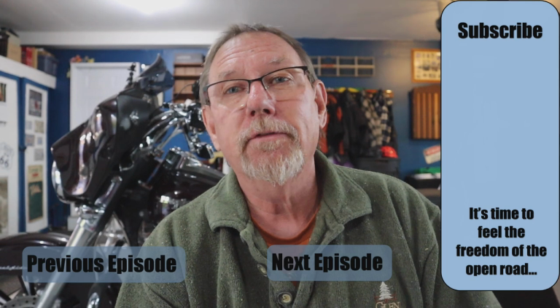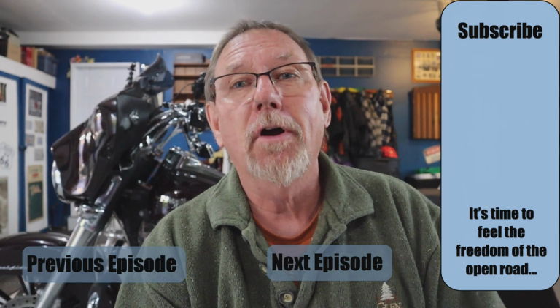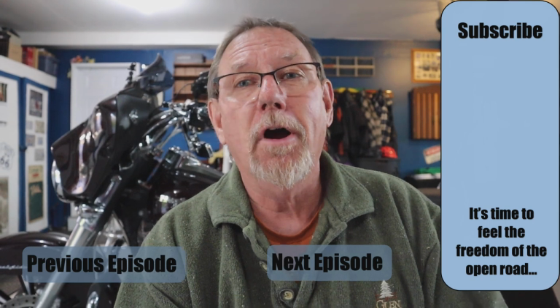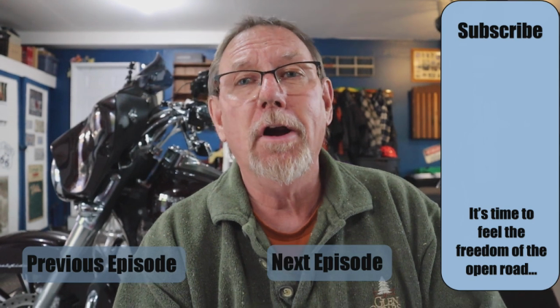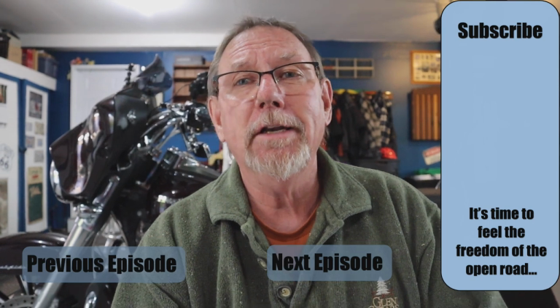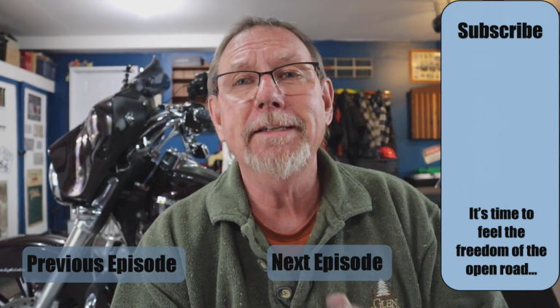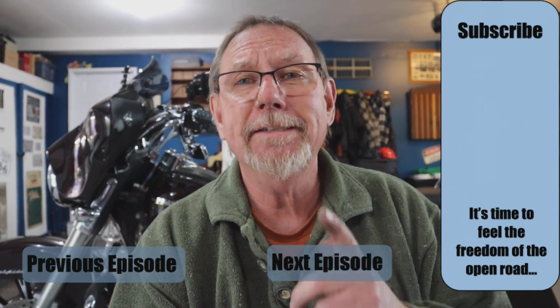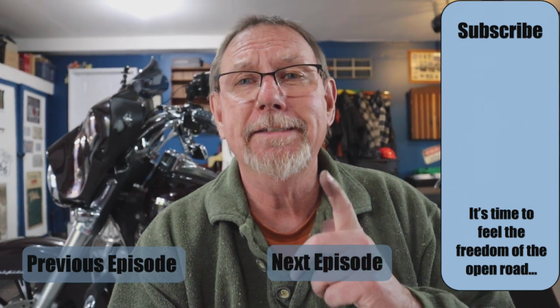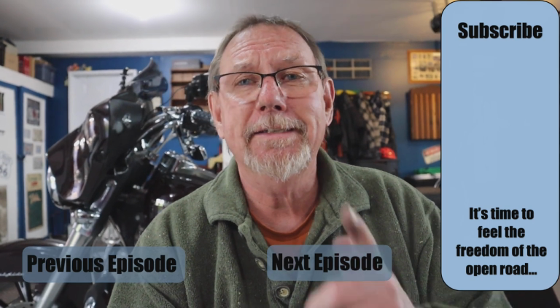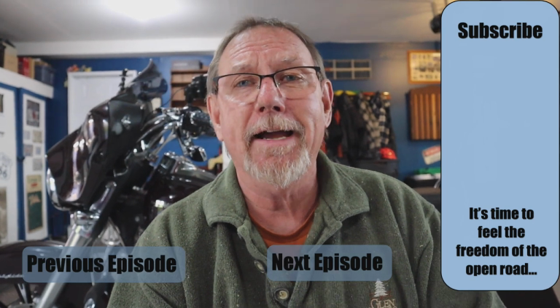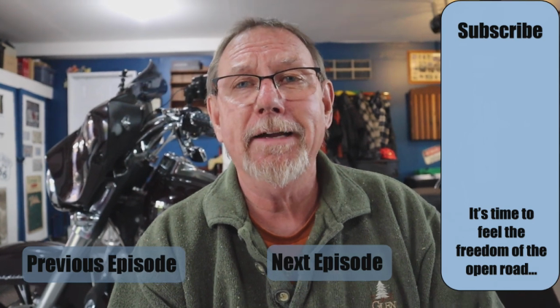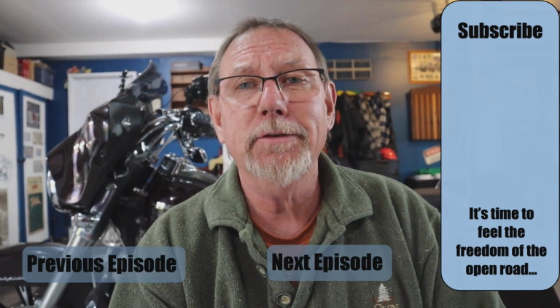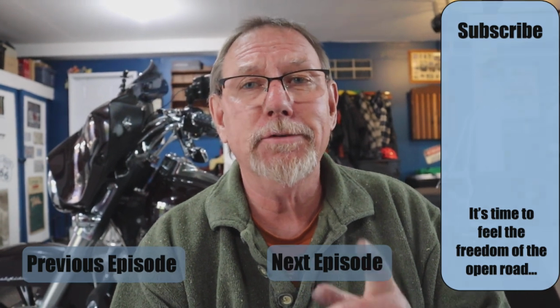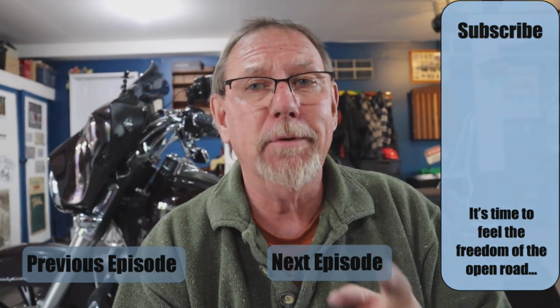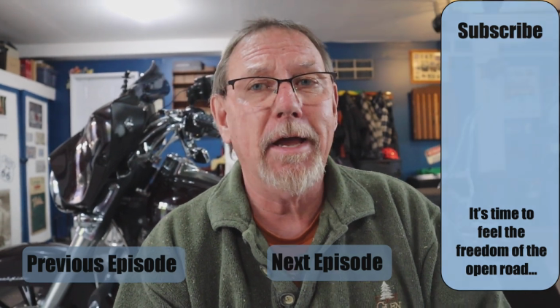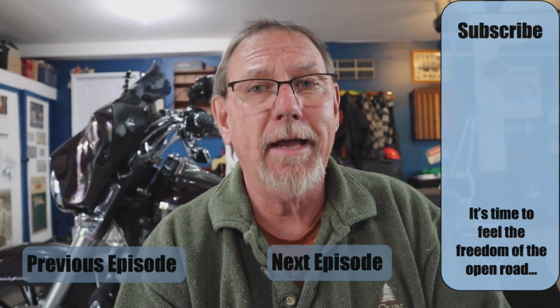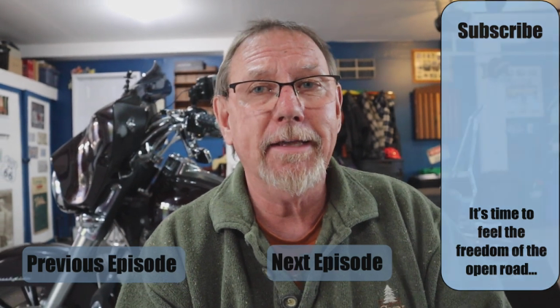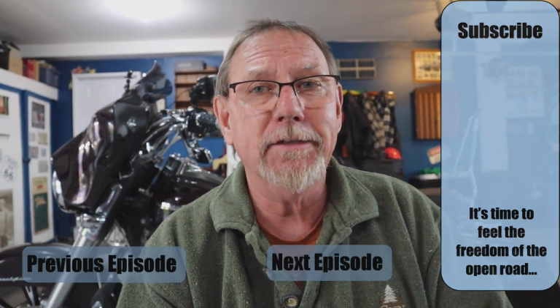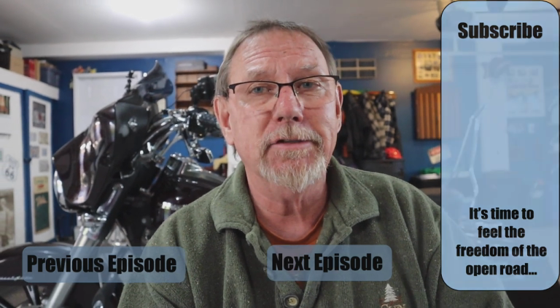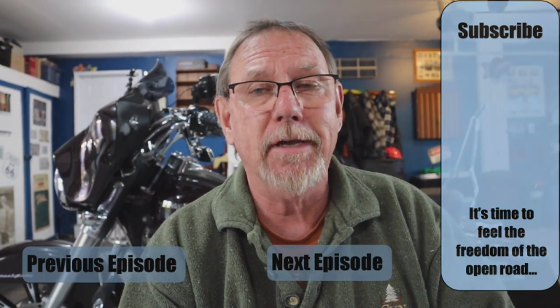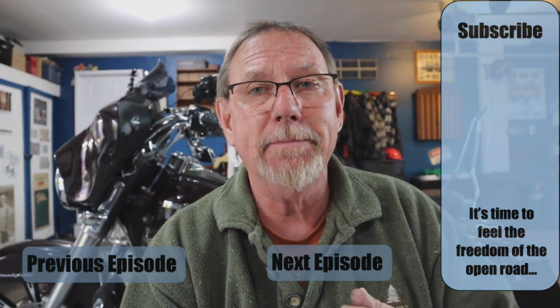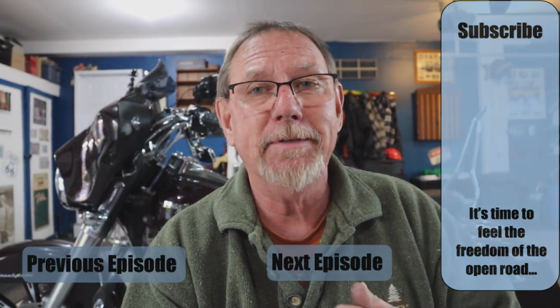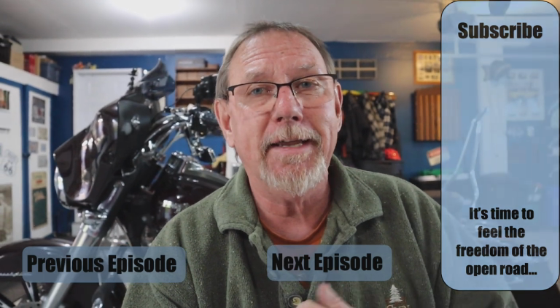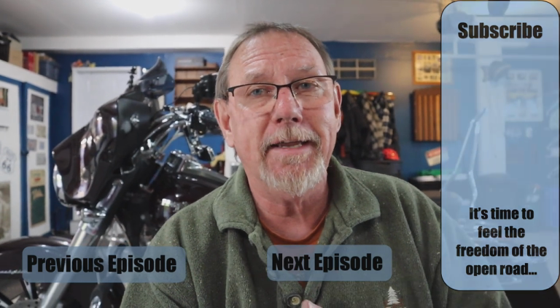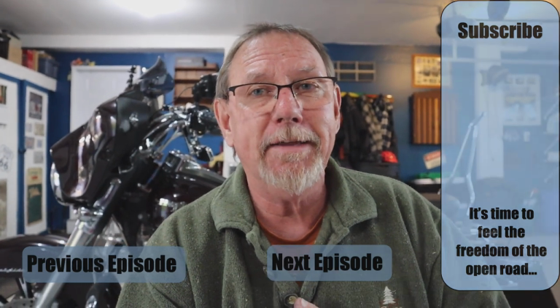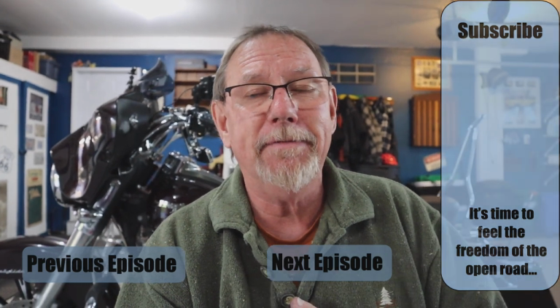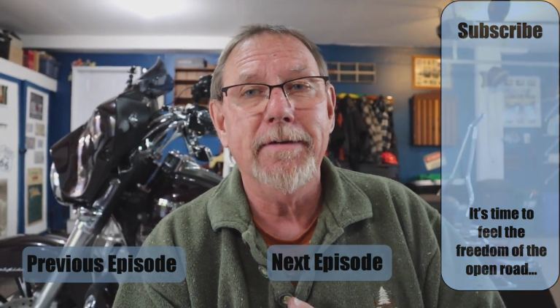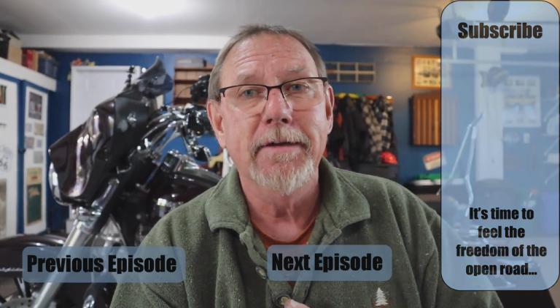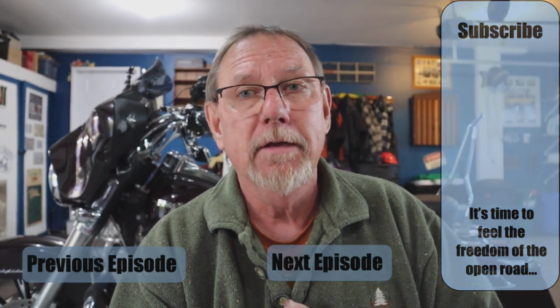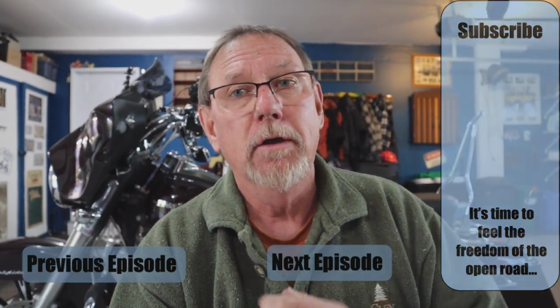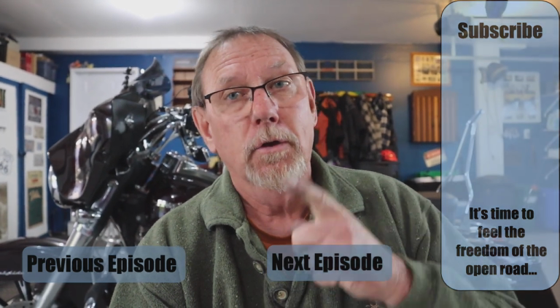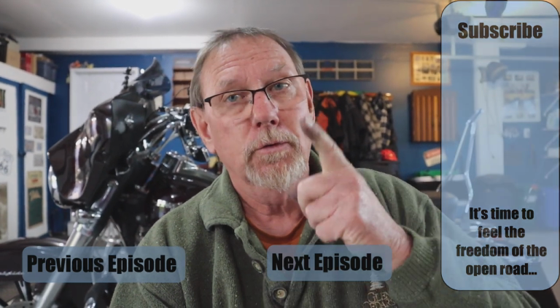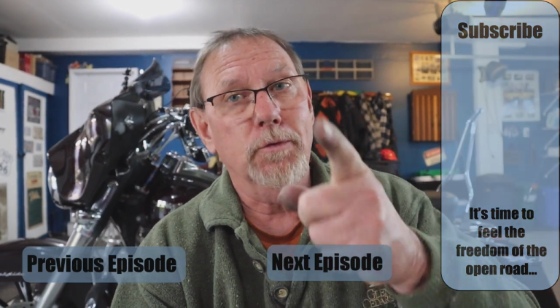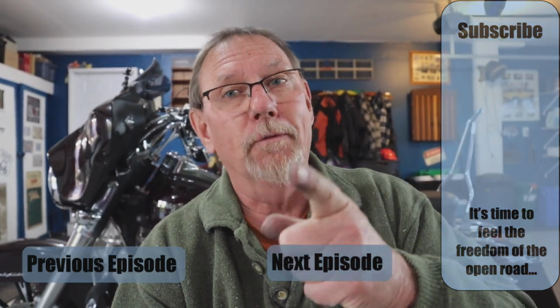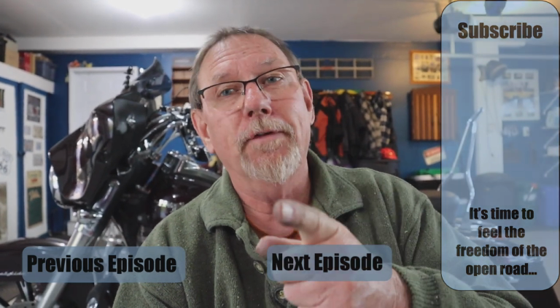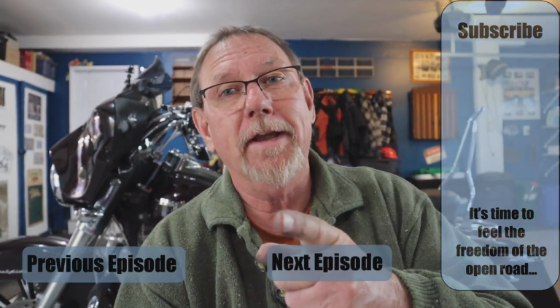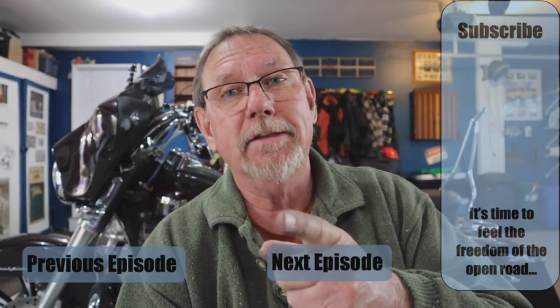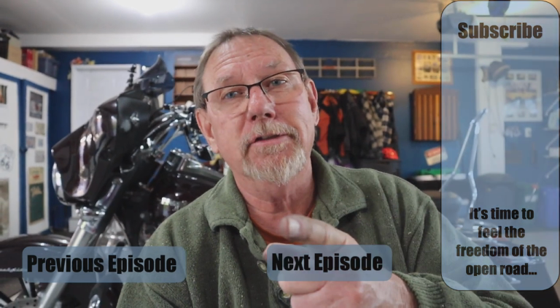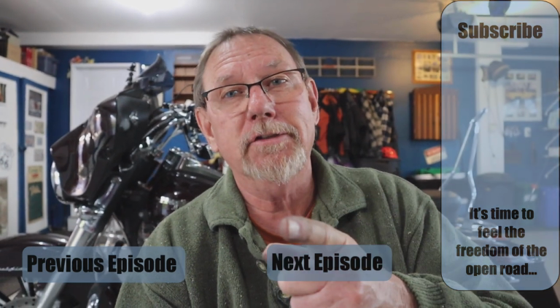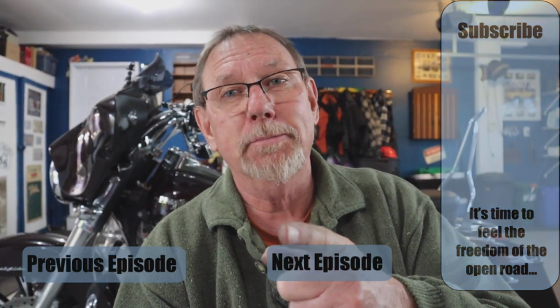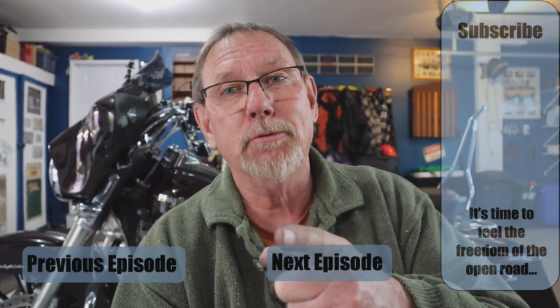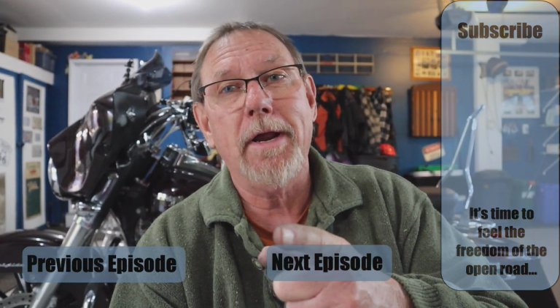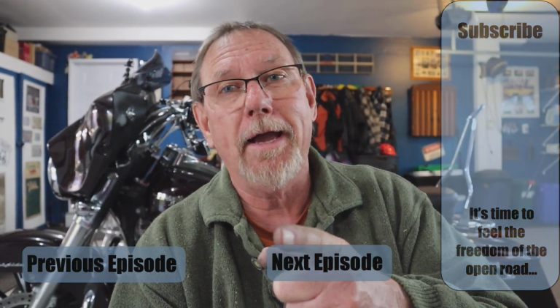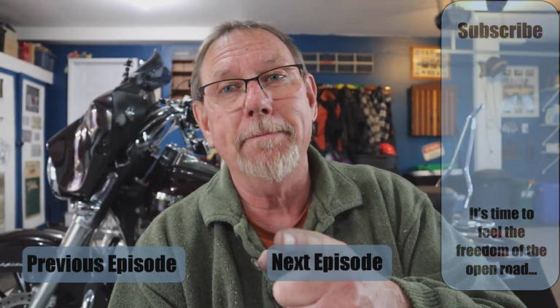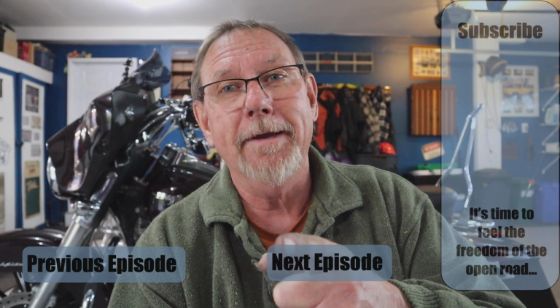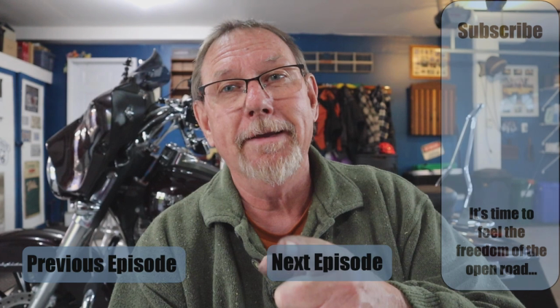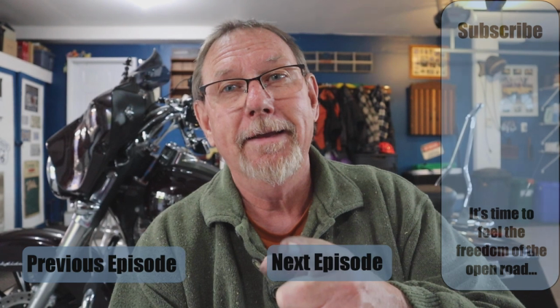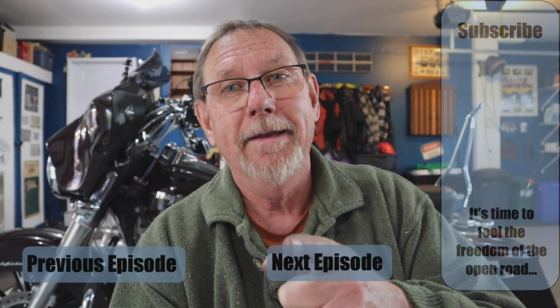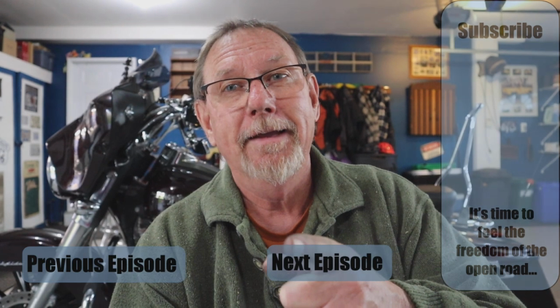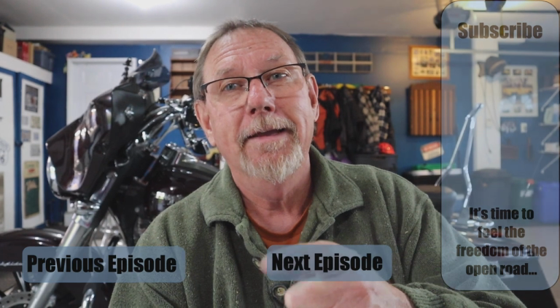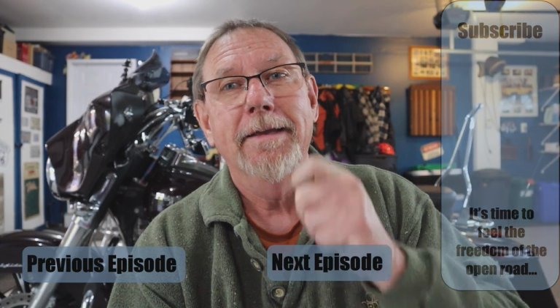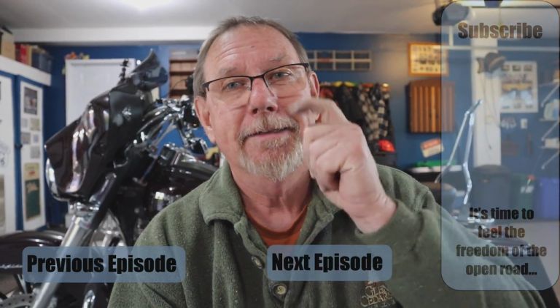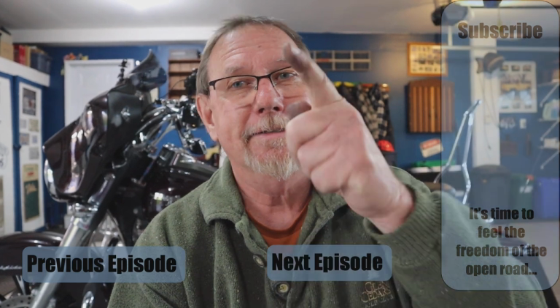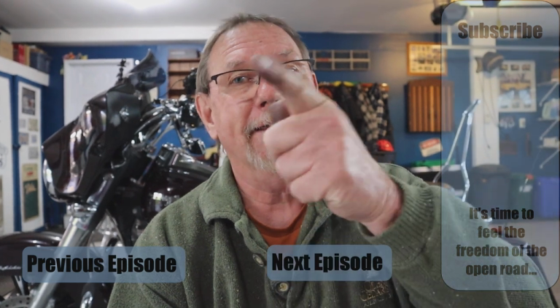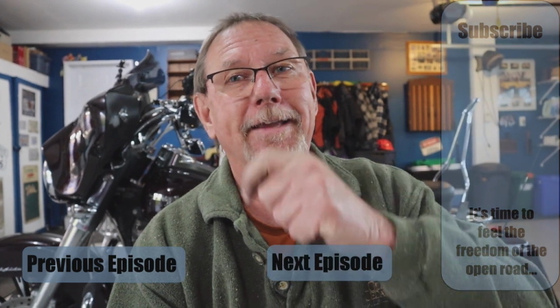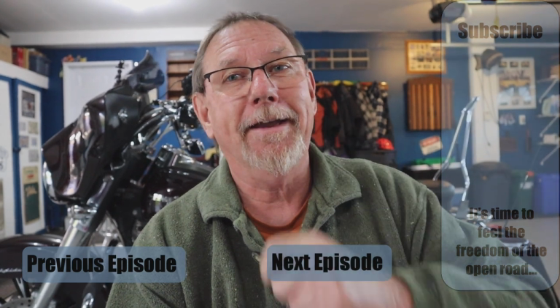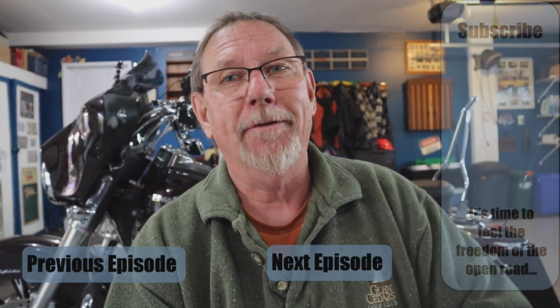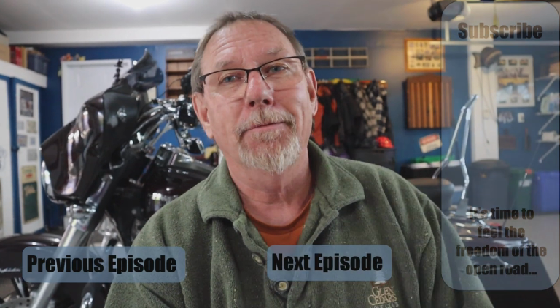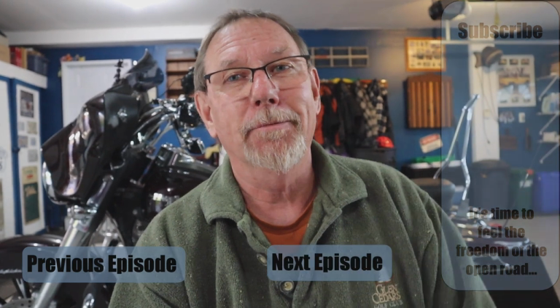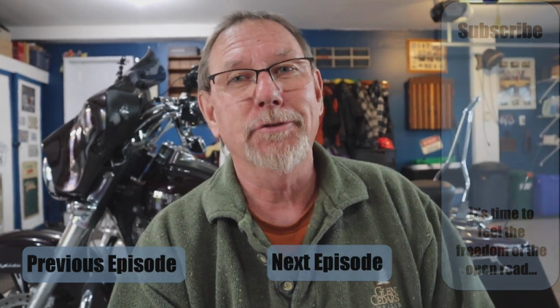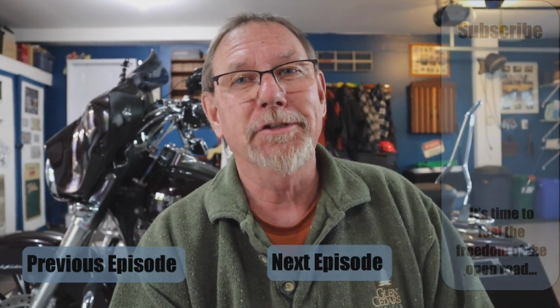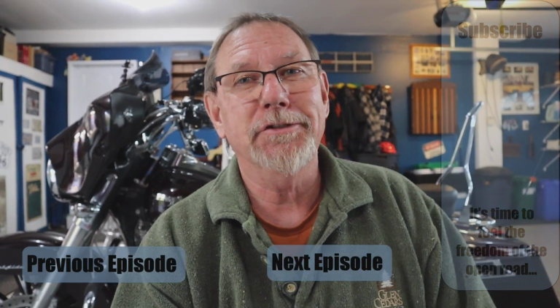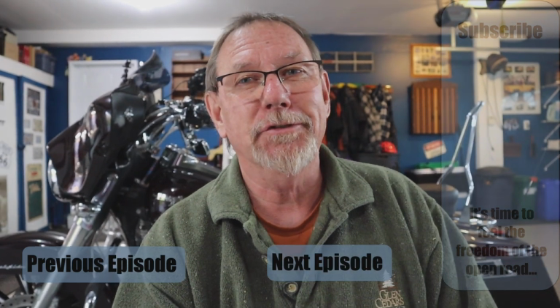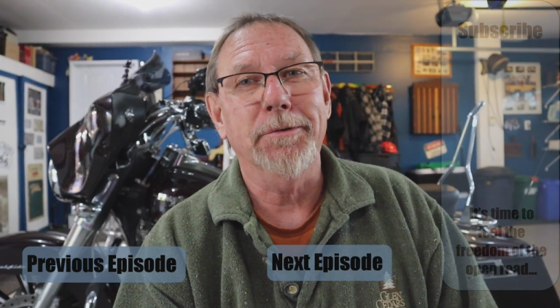For Harley's Diners Rides, I'm Dave. Don't forget to subscribe. Take care, we'll see you soon.